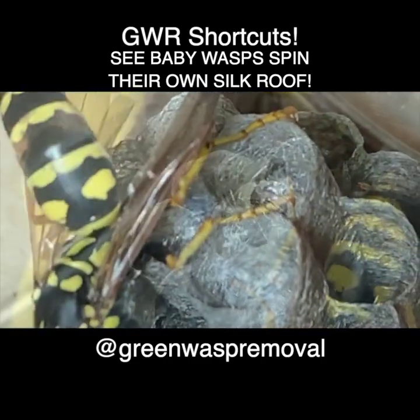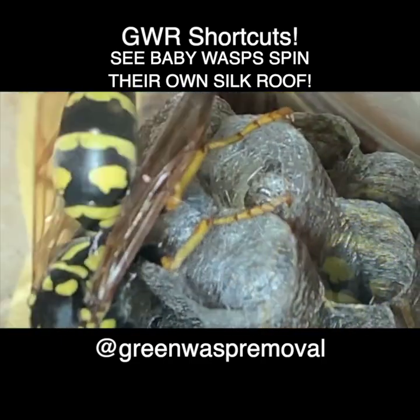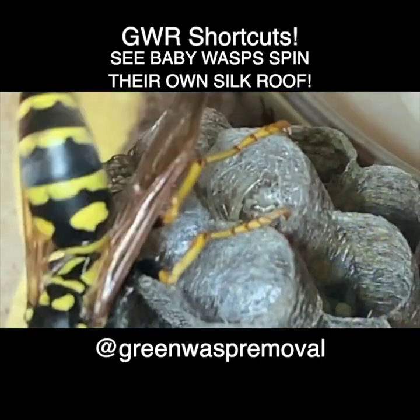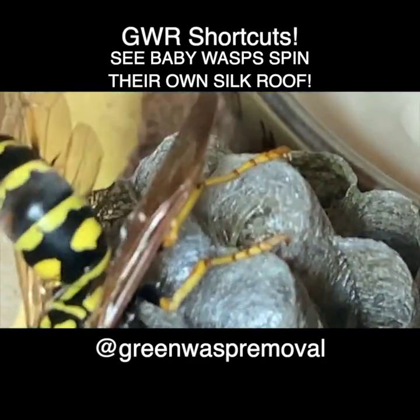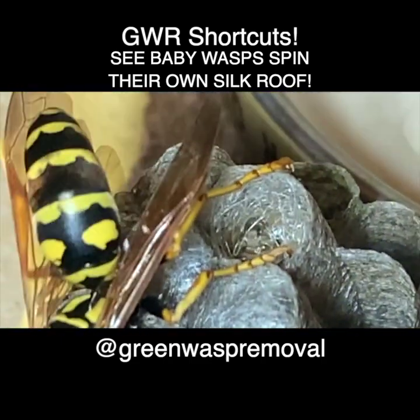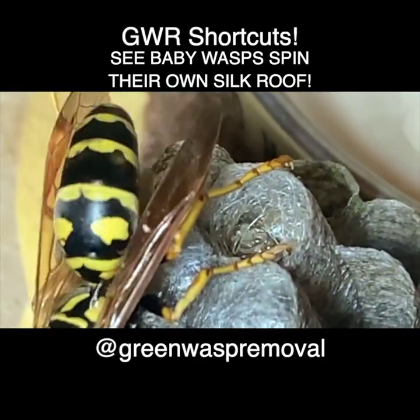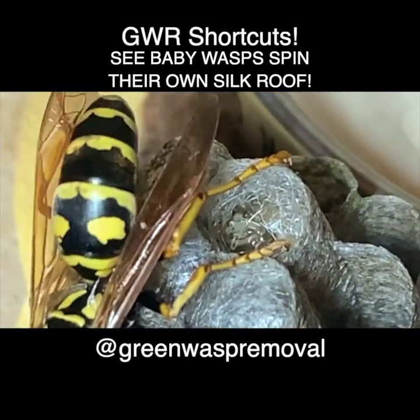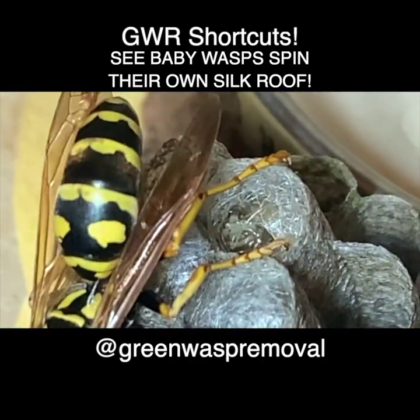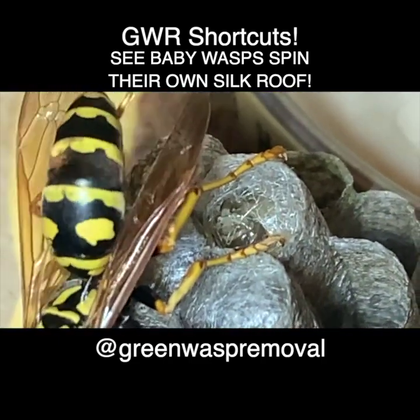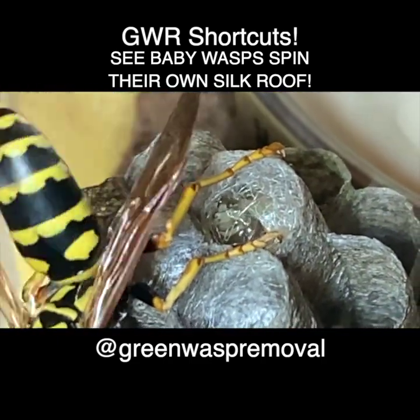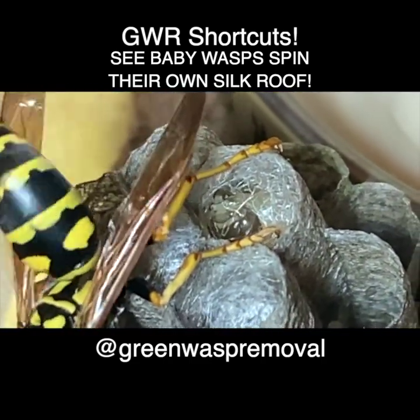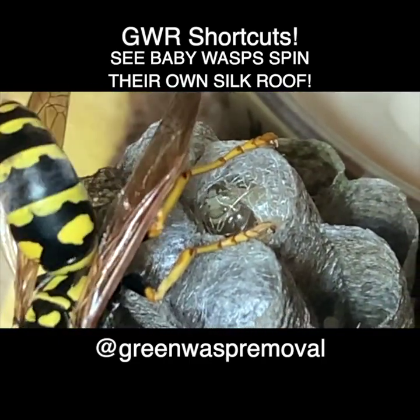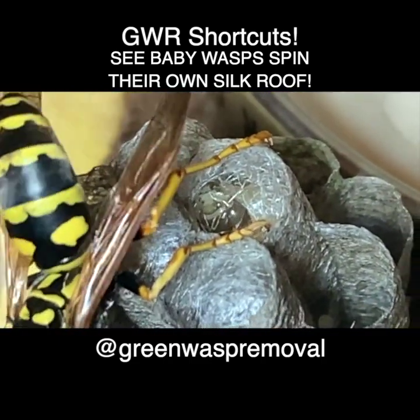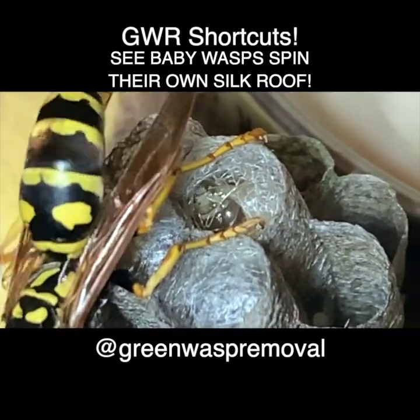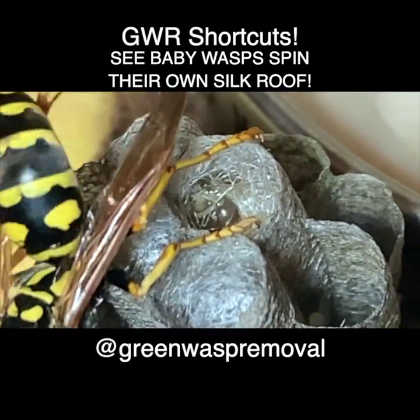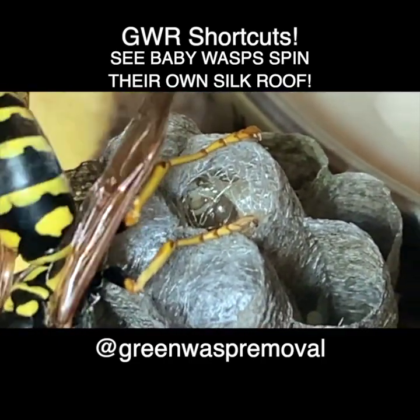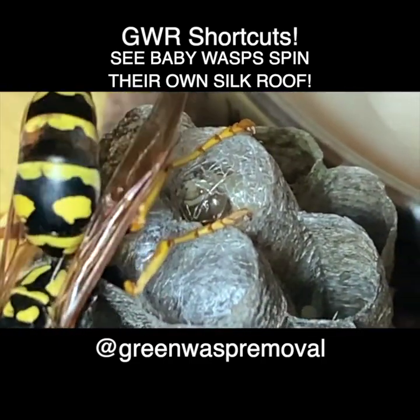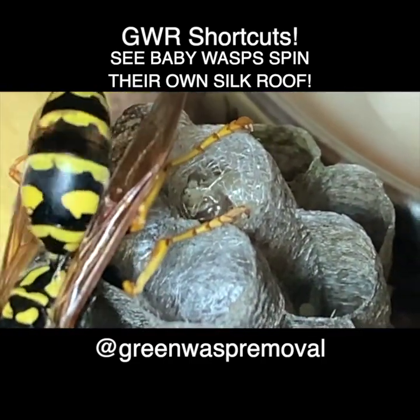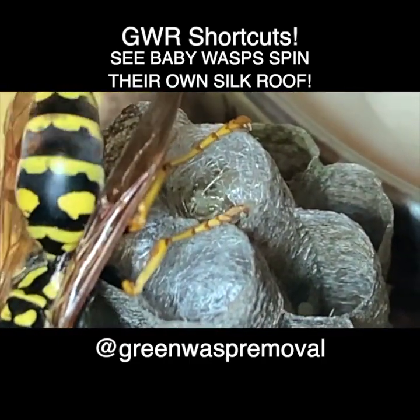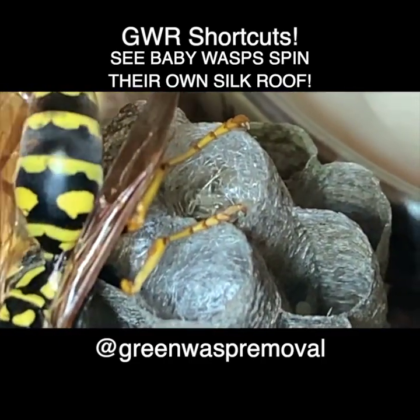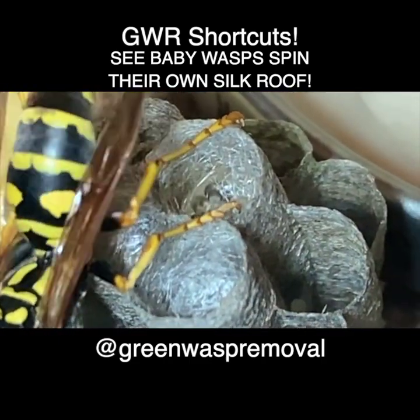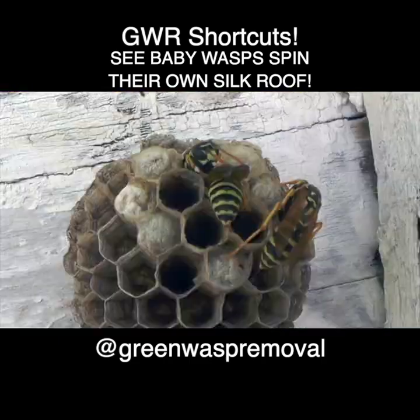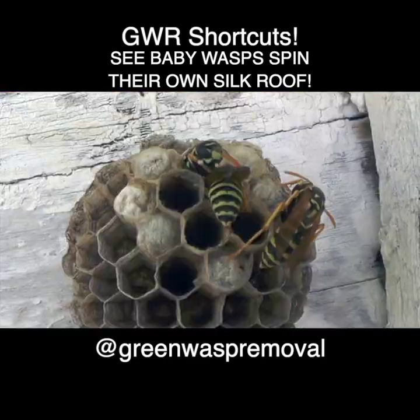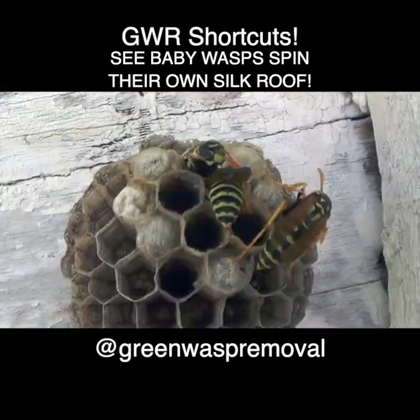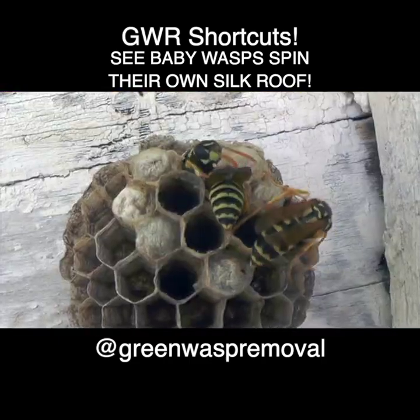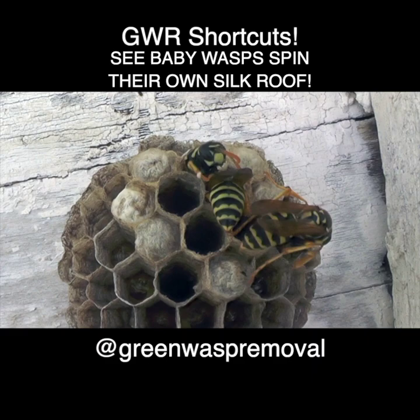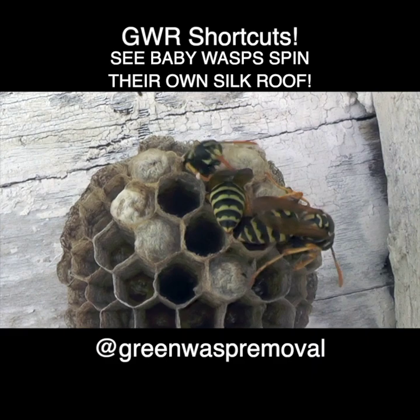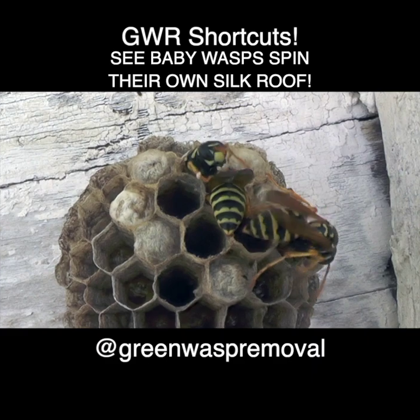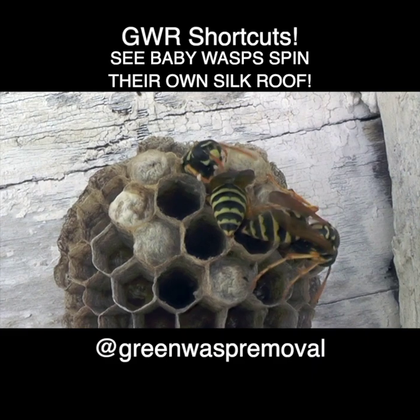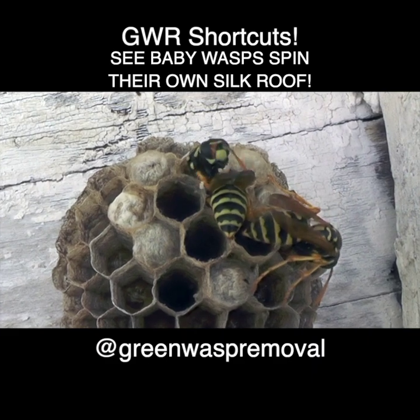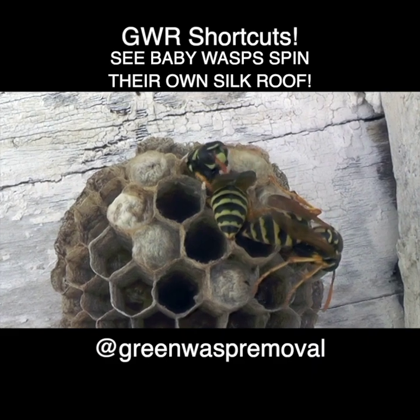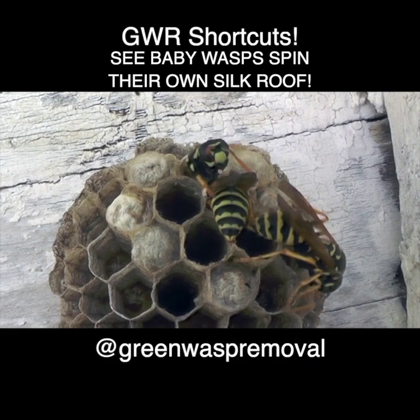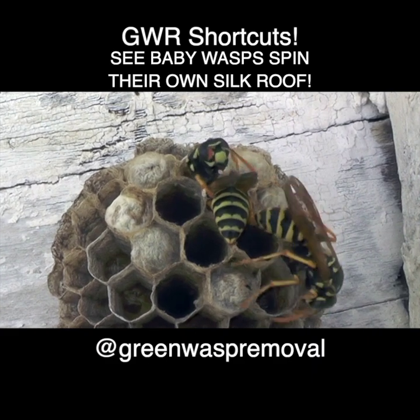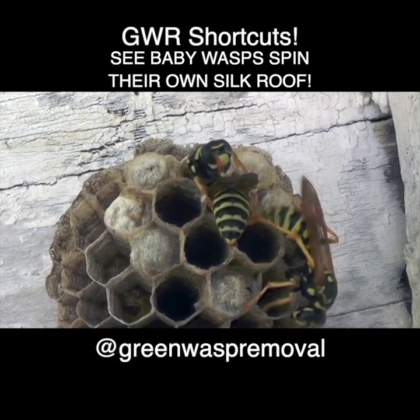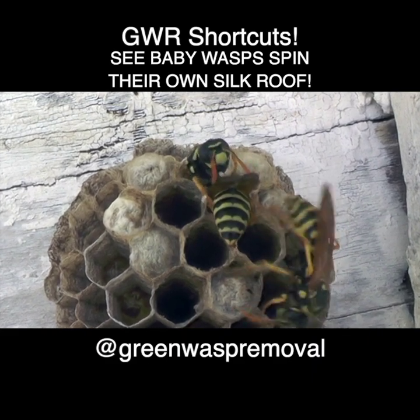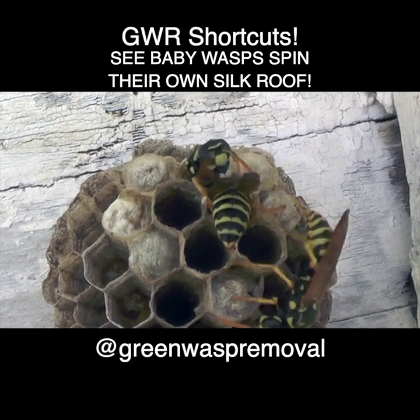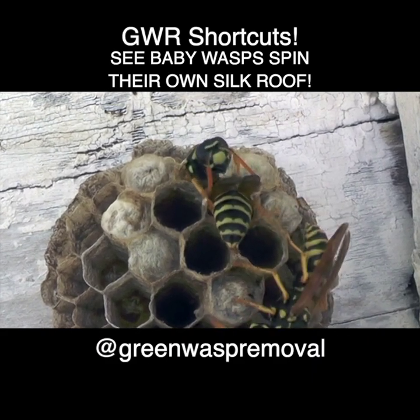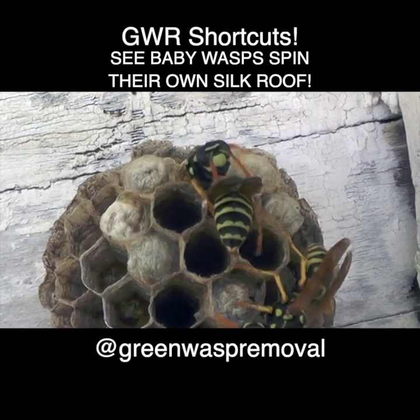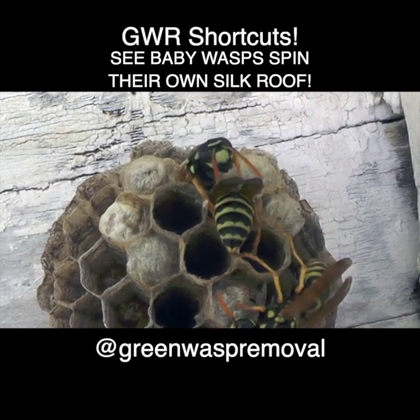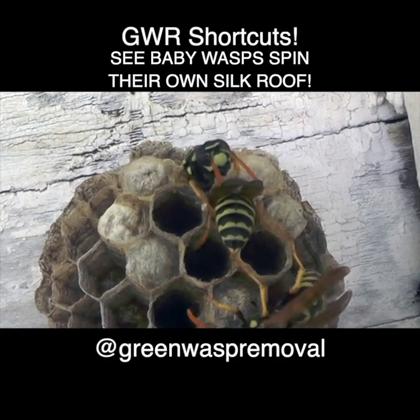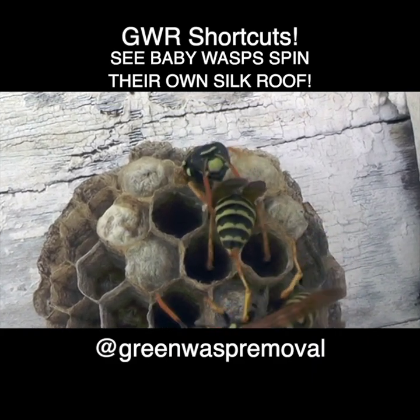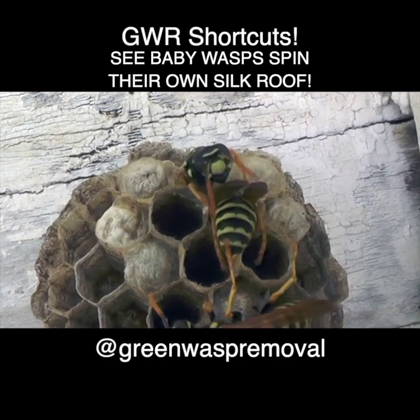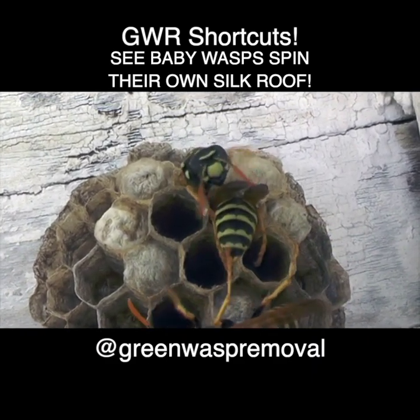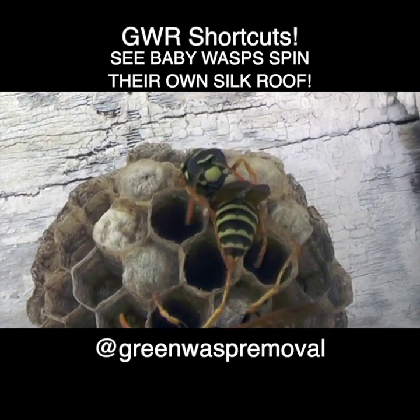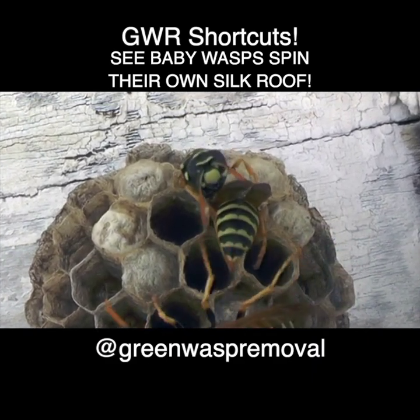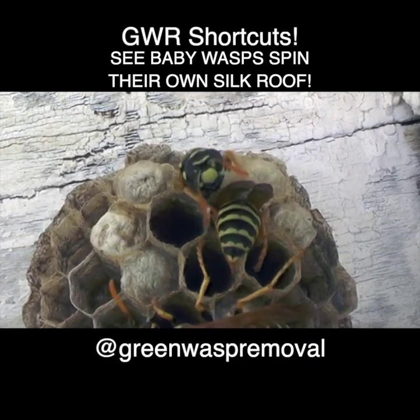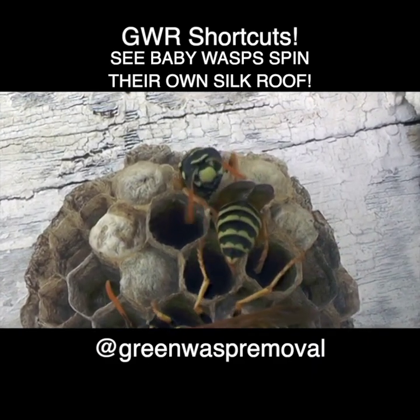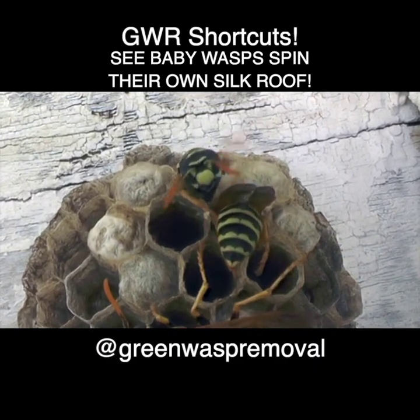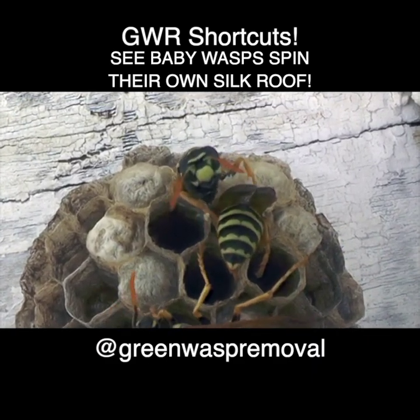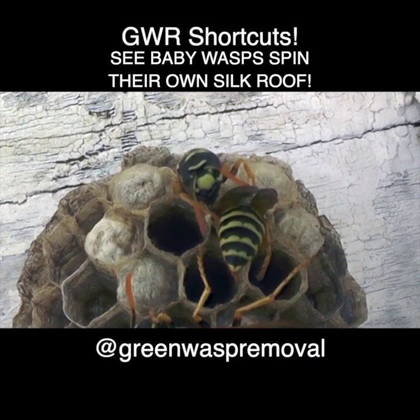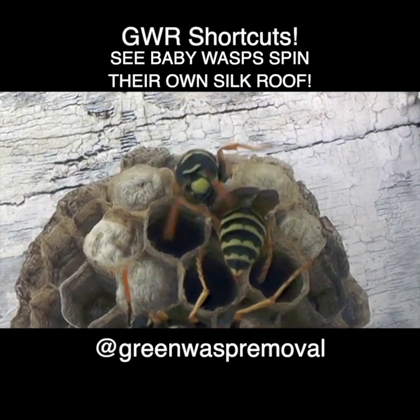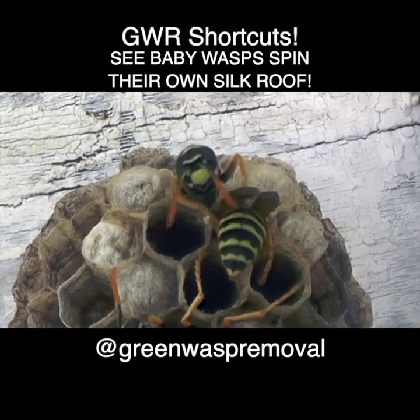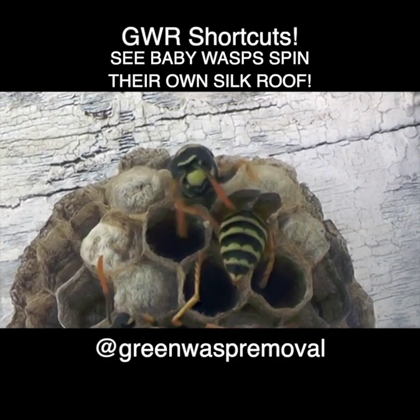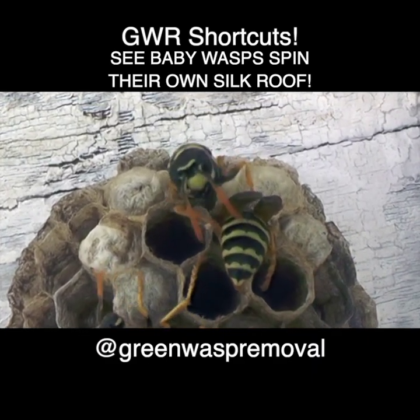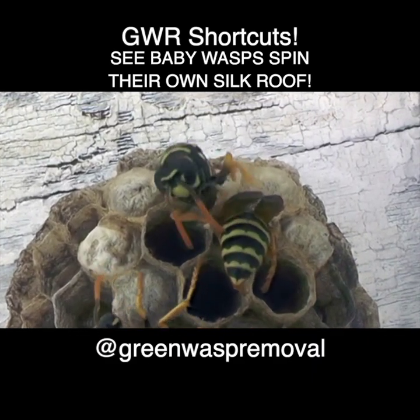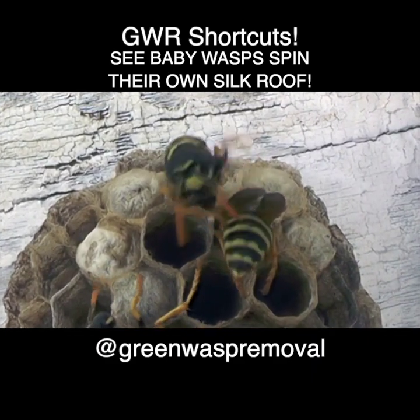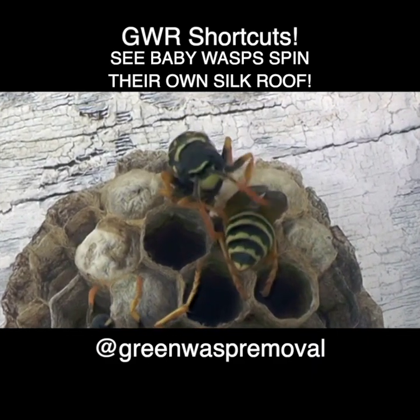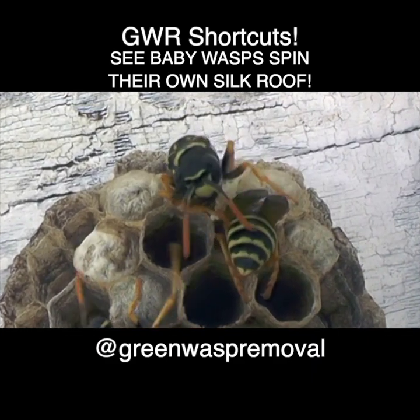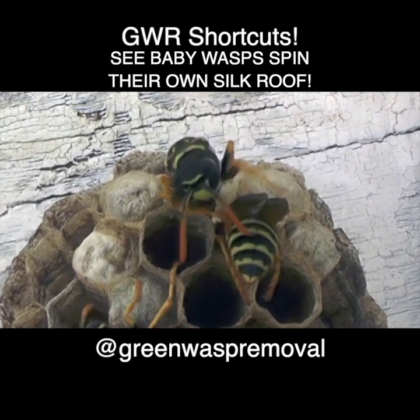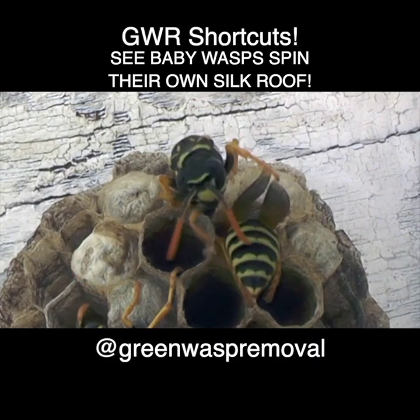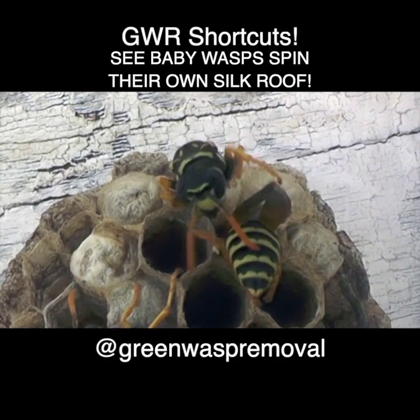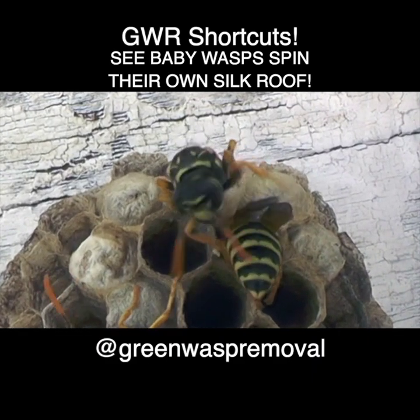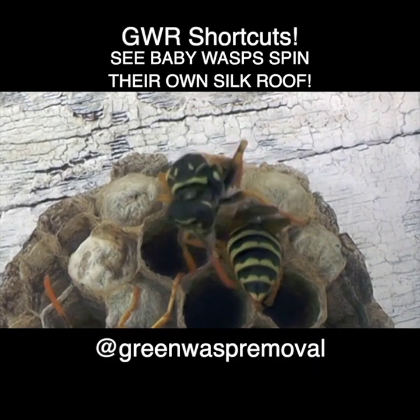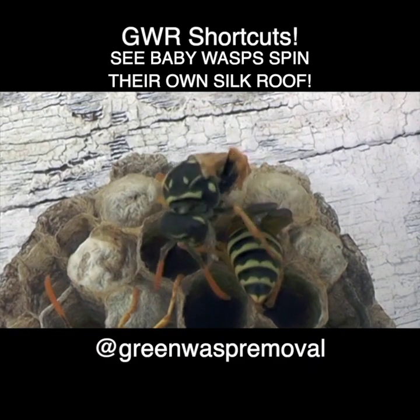At the end of the pupation metamorphosis, this is the same material that they chew their way out of when they're ready to come out into the world as adult wasps.